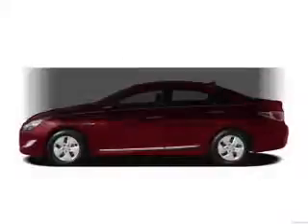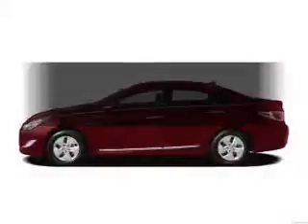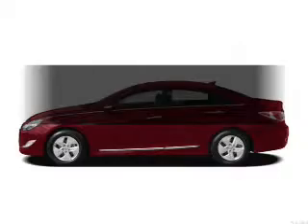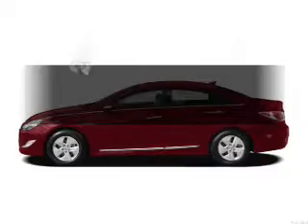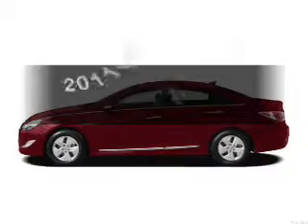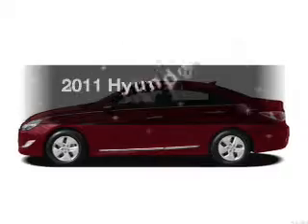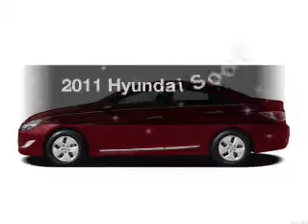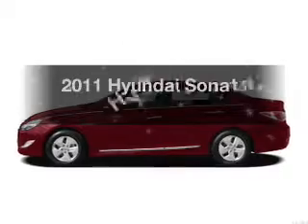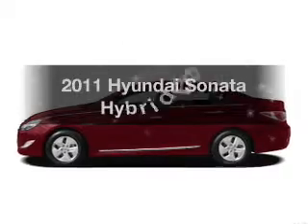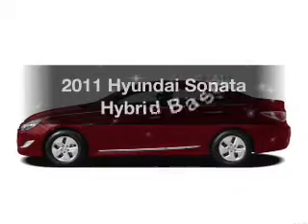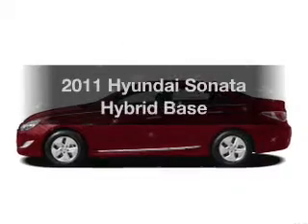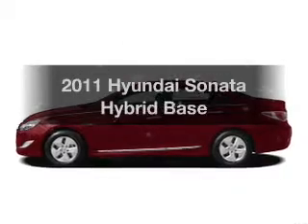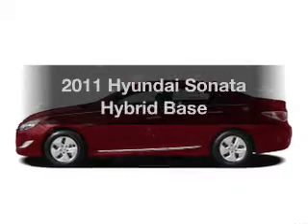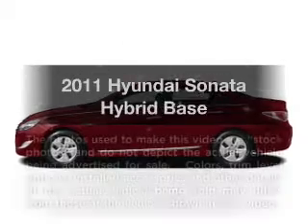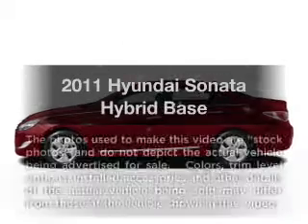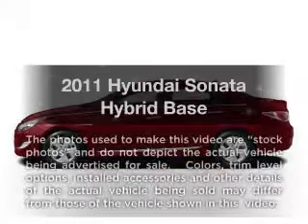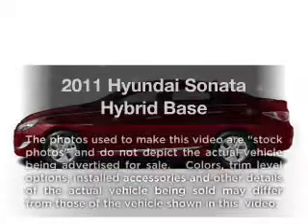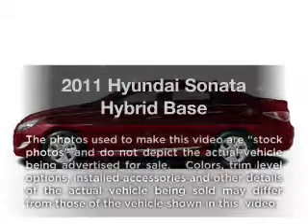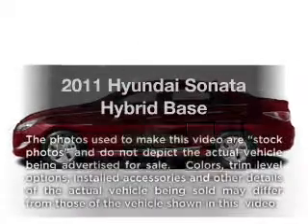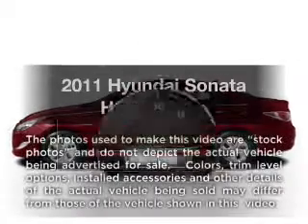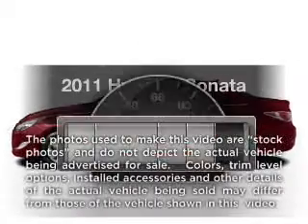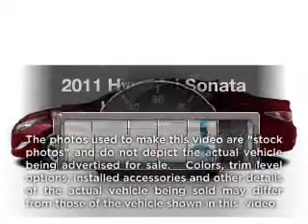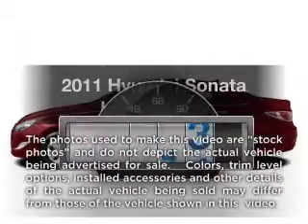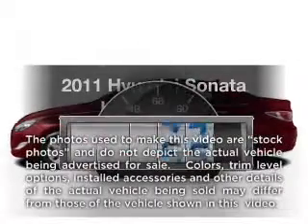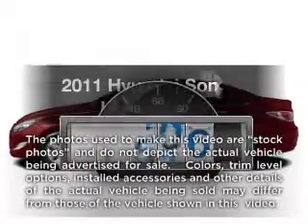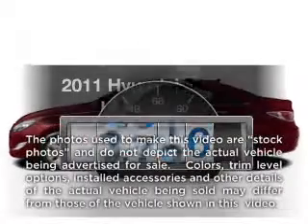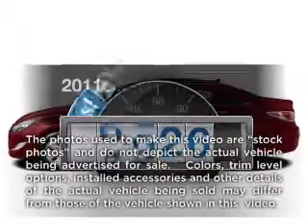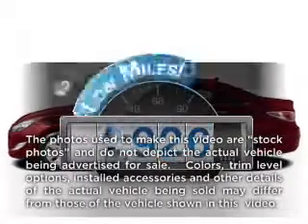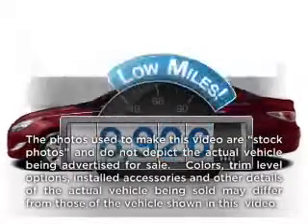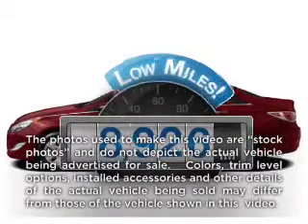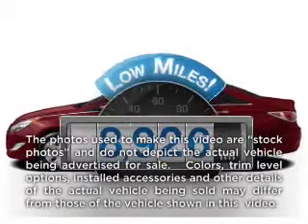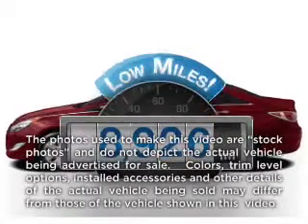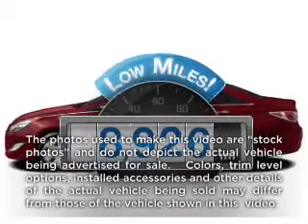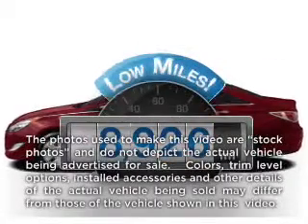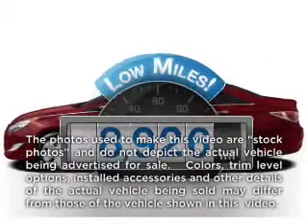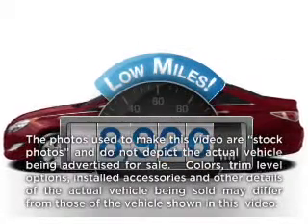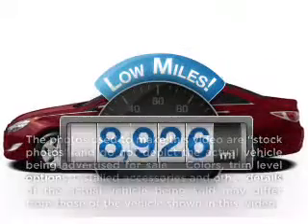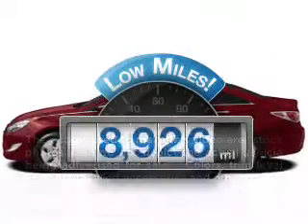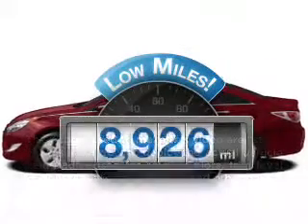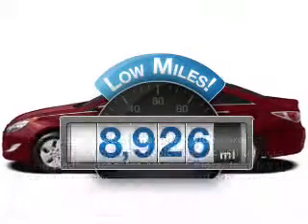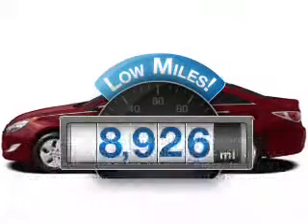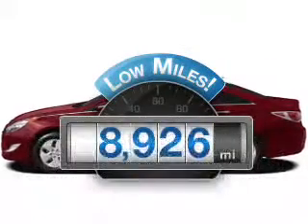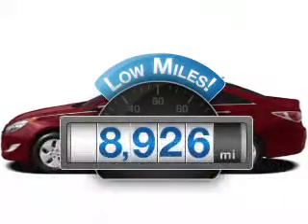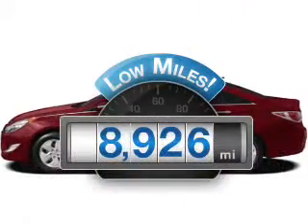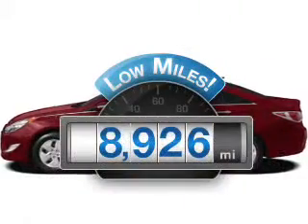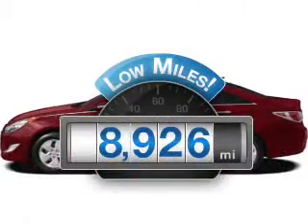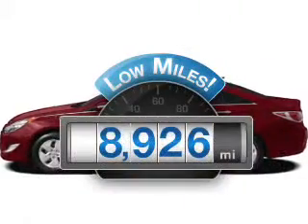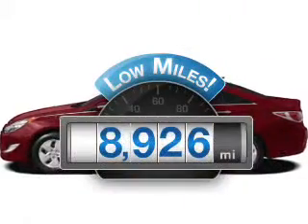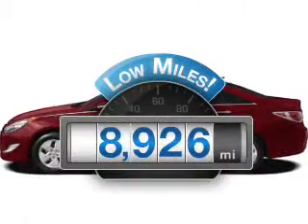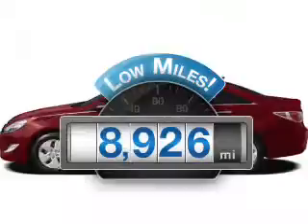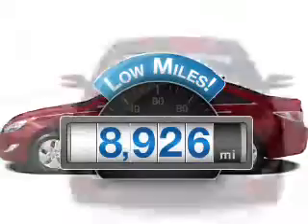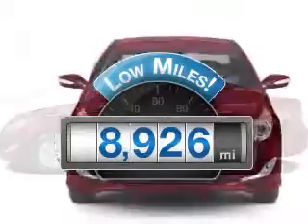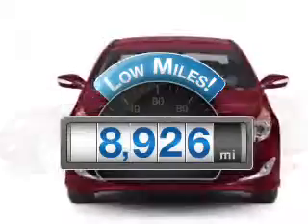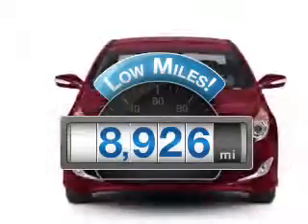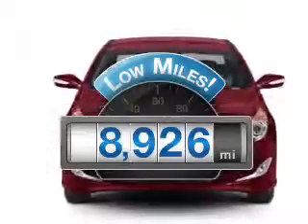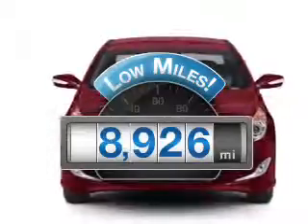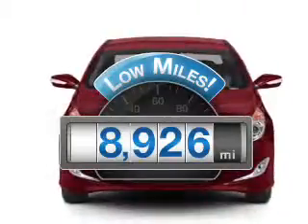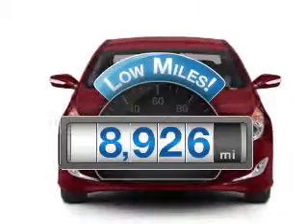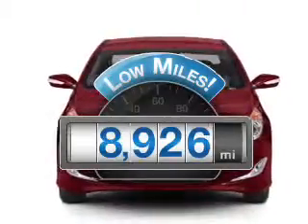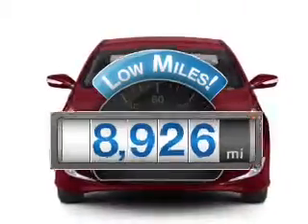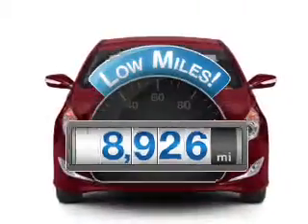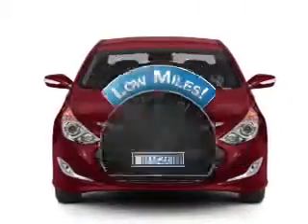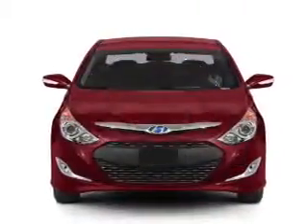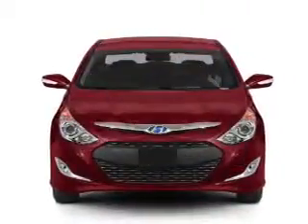This is the set of wheels you've been looking for. Why worry about high mileage? Choosing a ride with lower mileage is the right choice for your busy life.